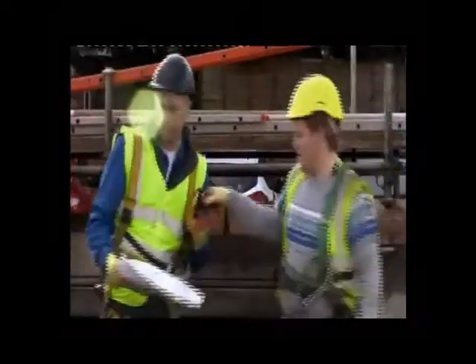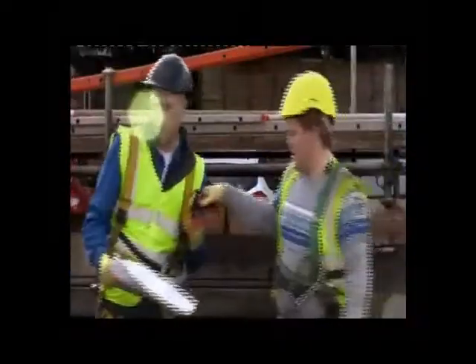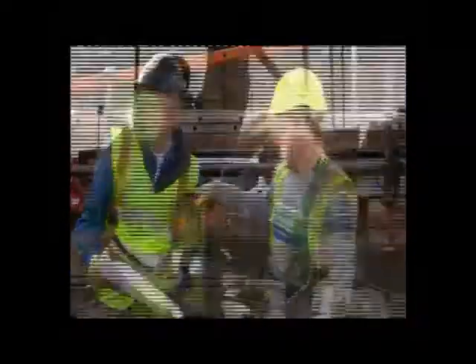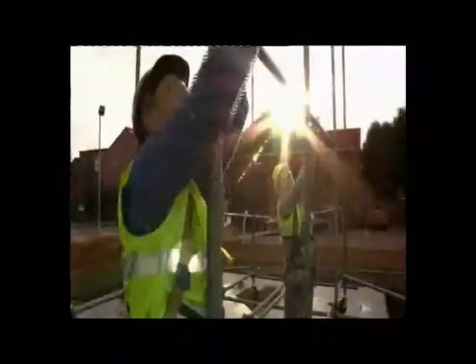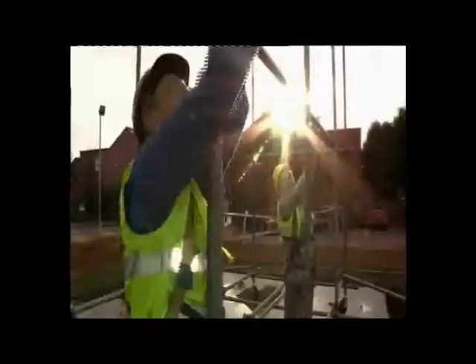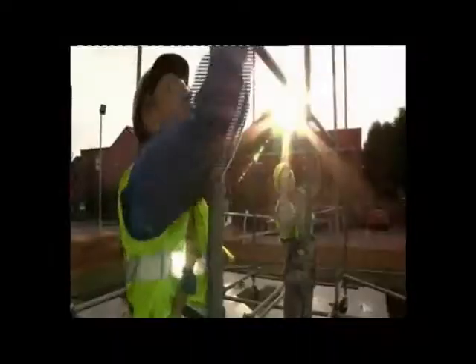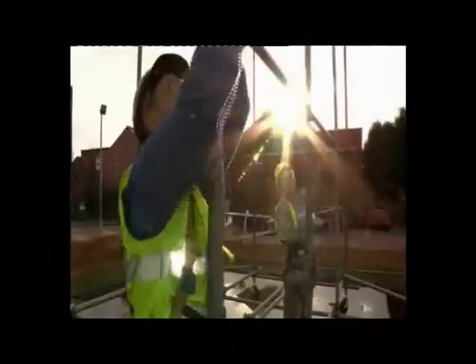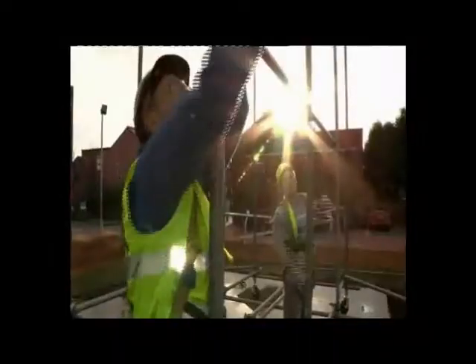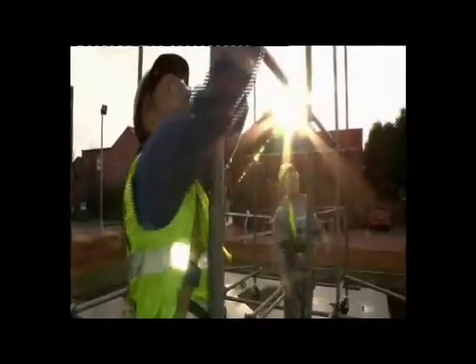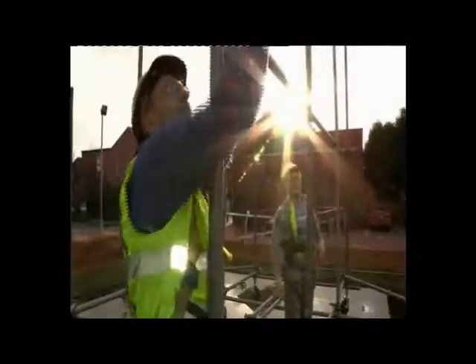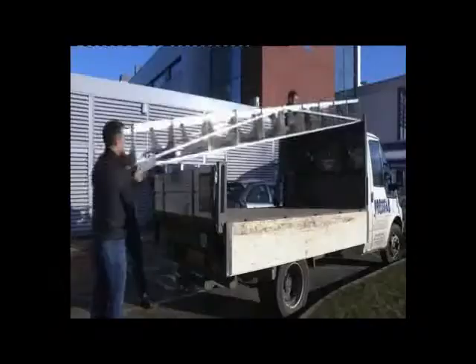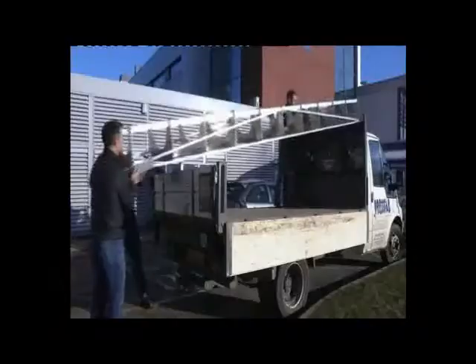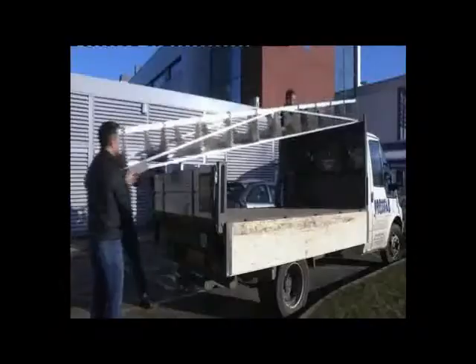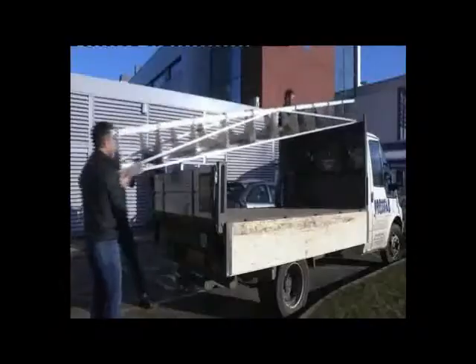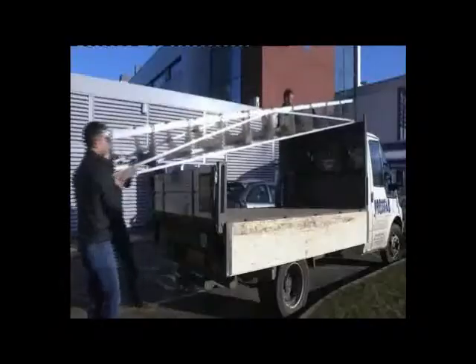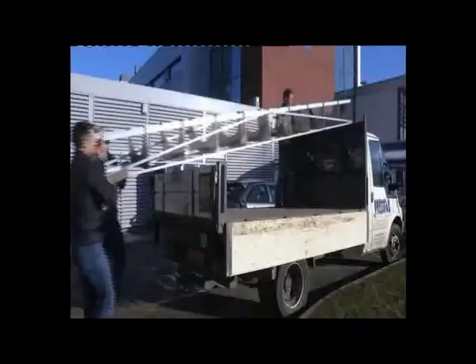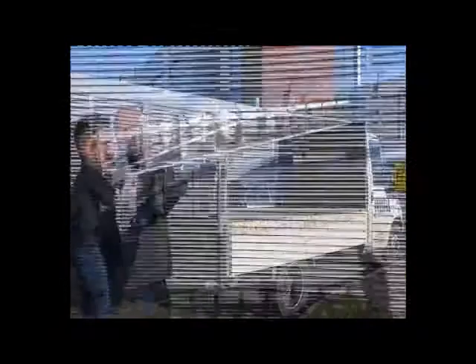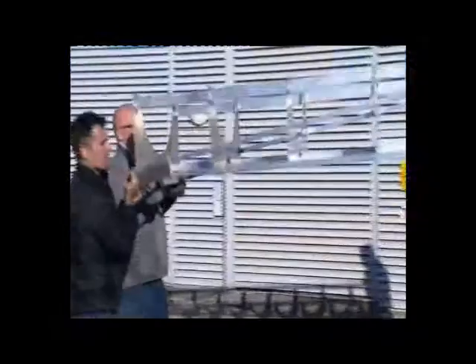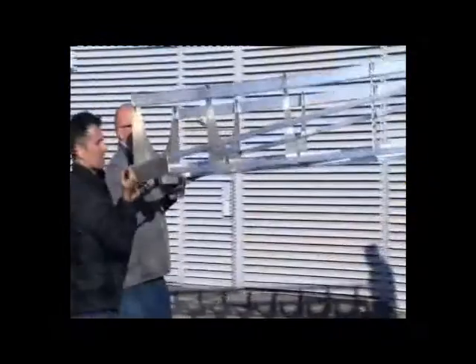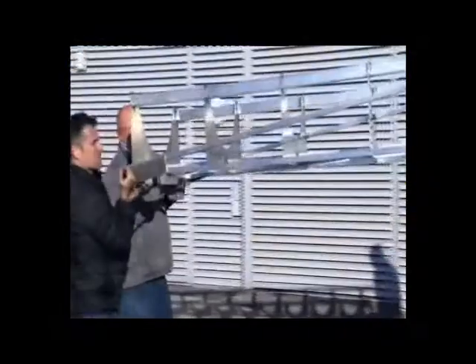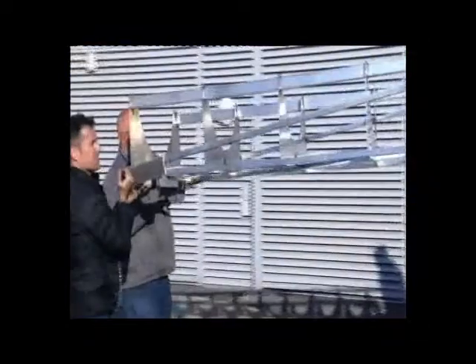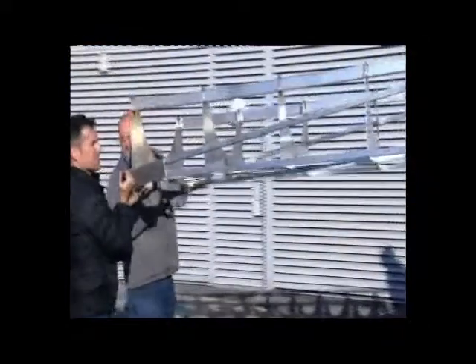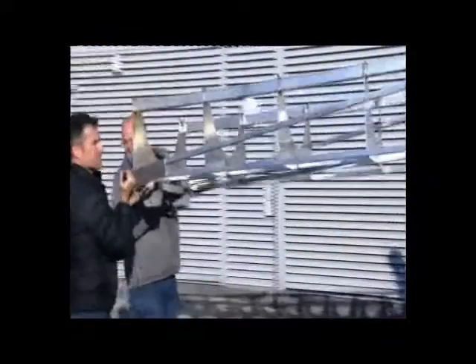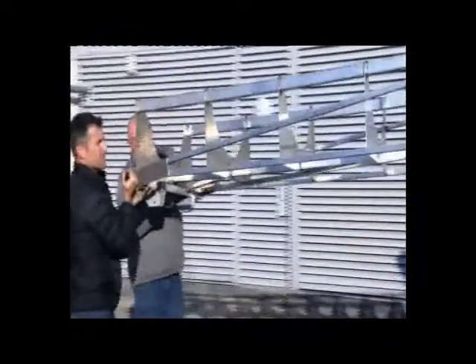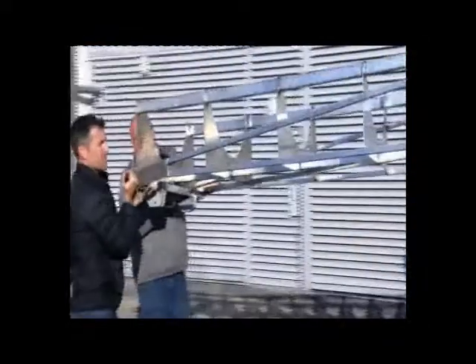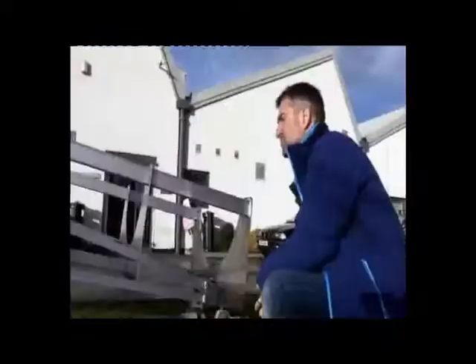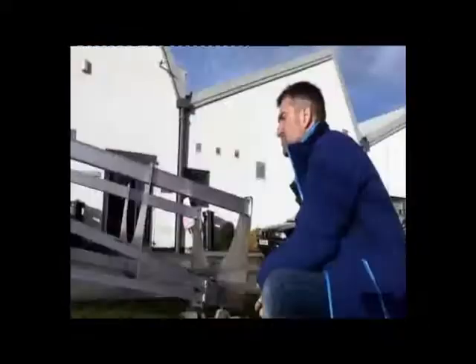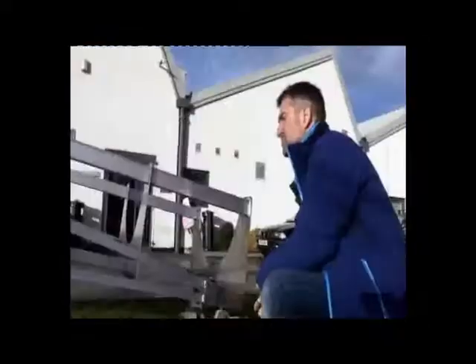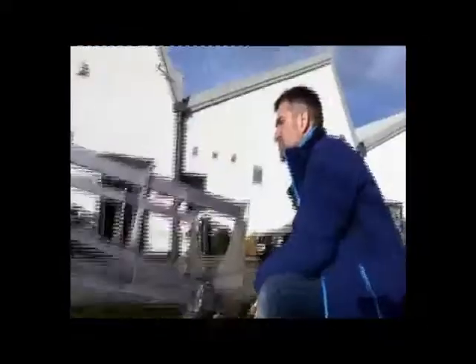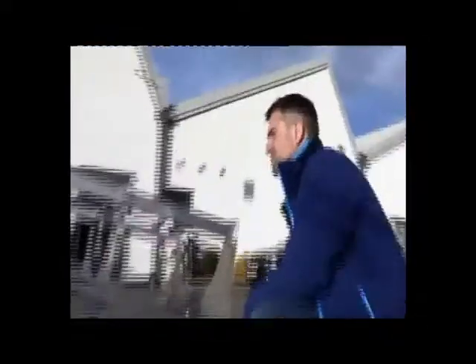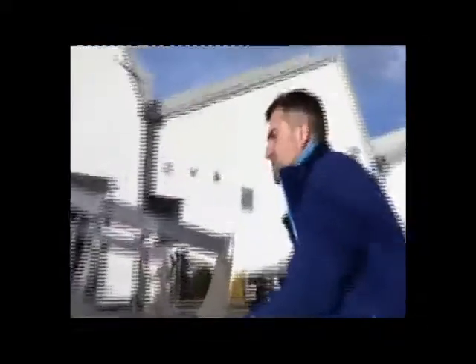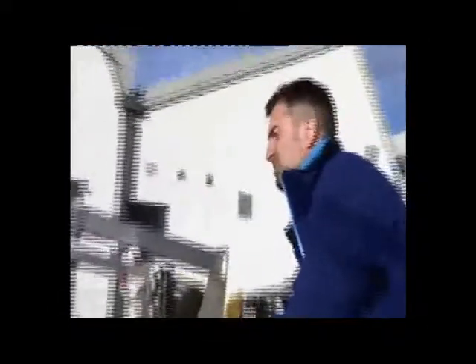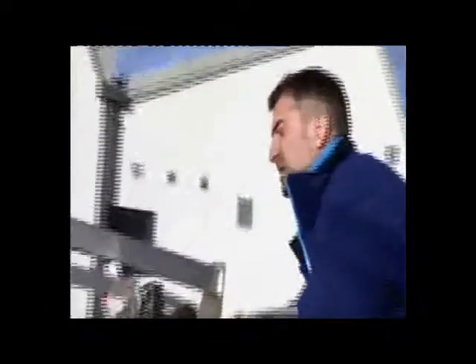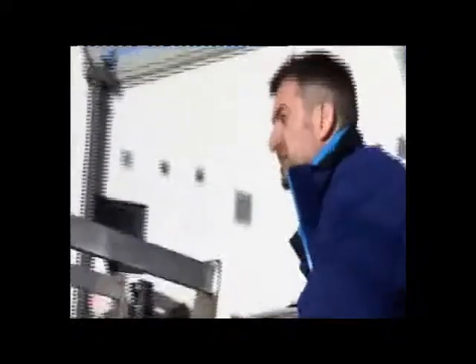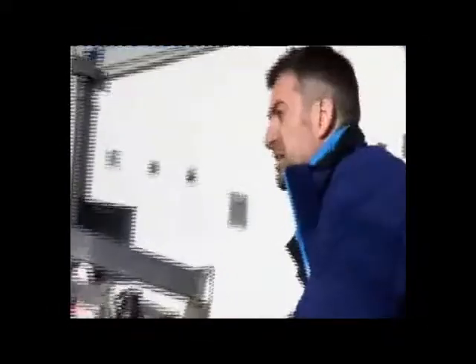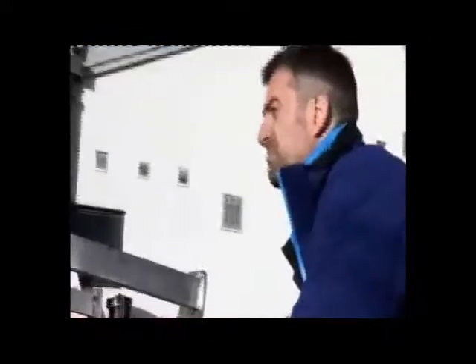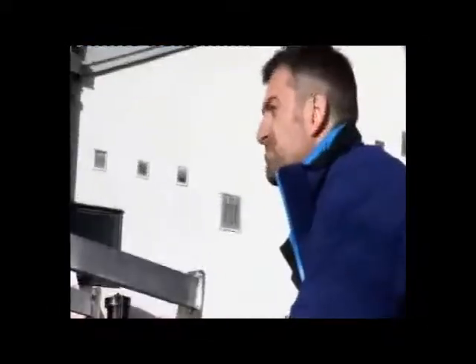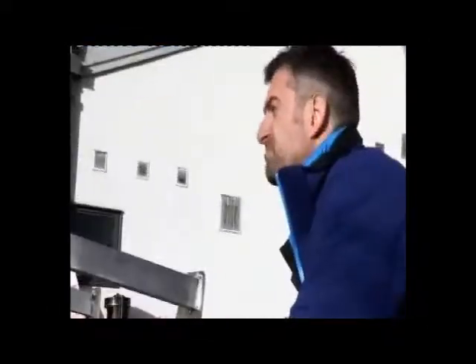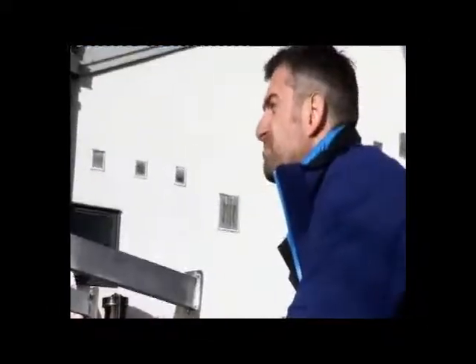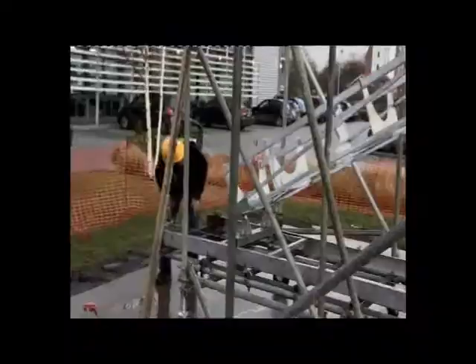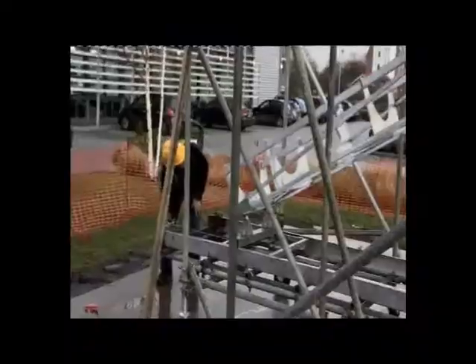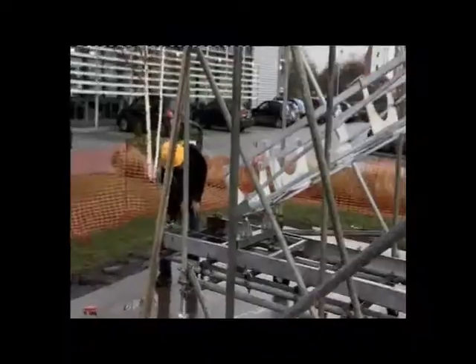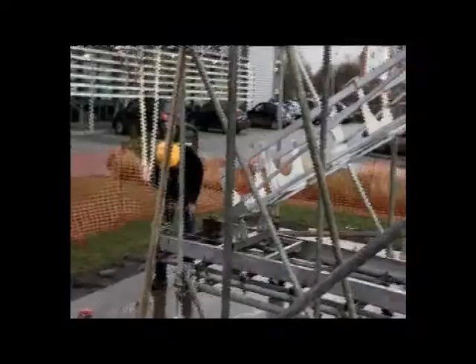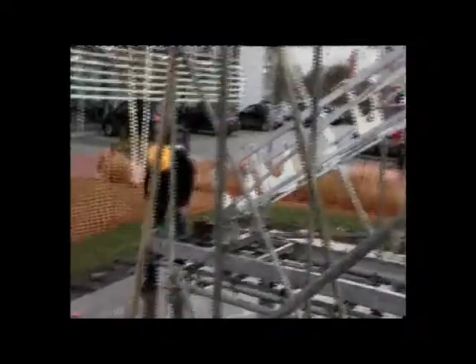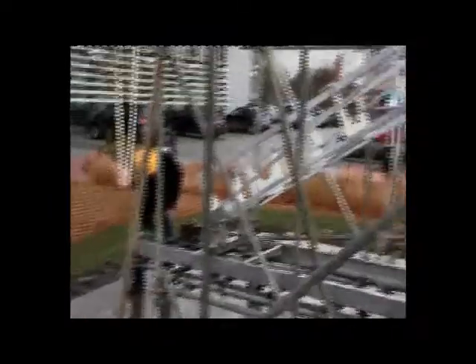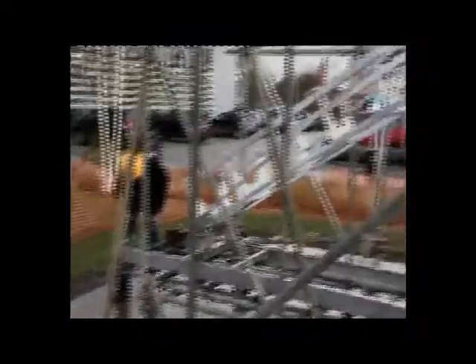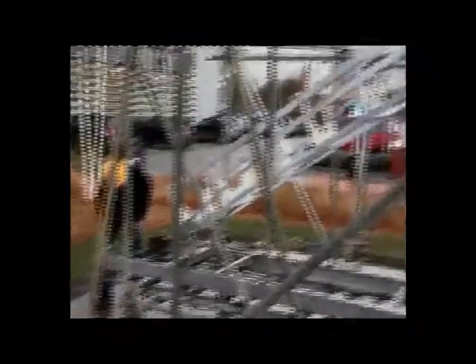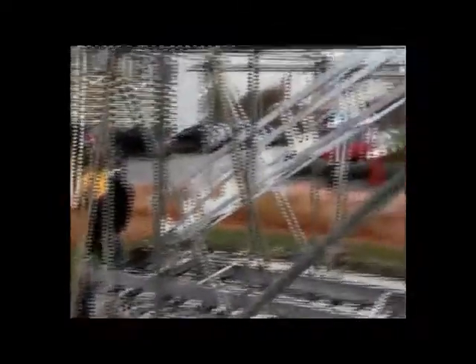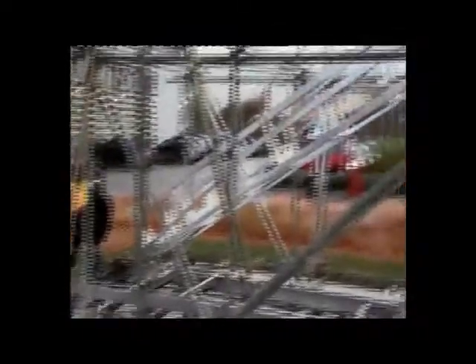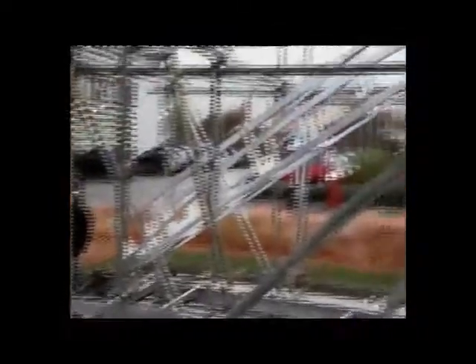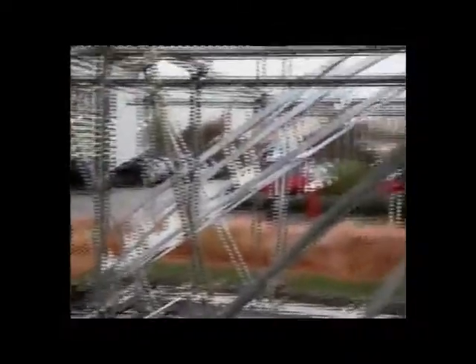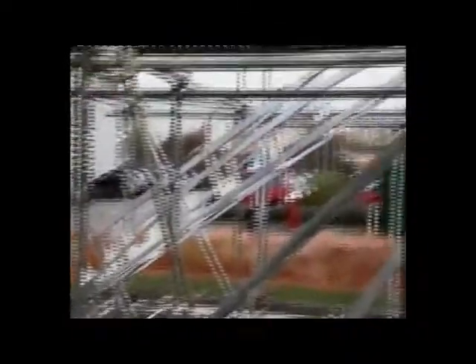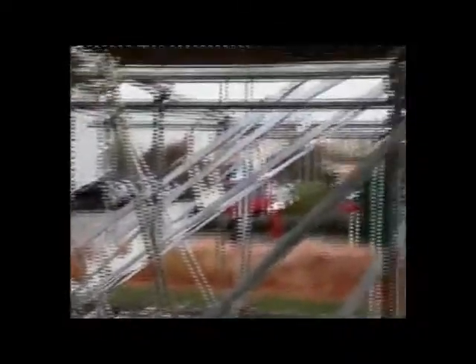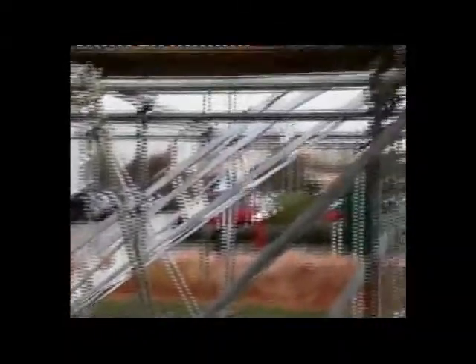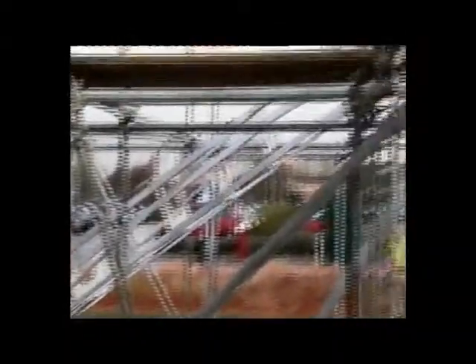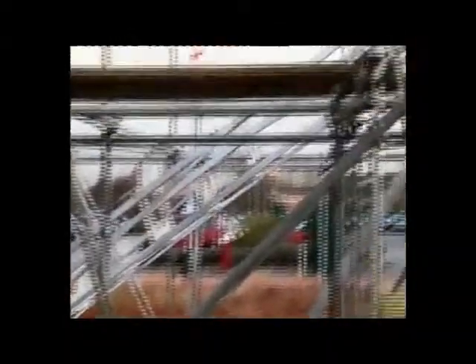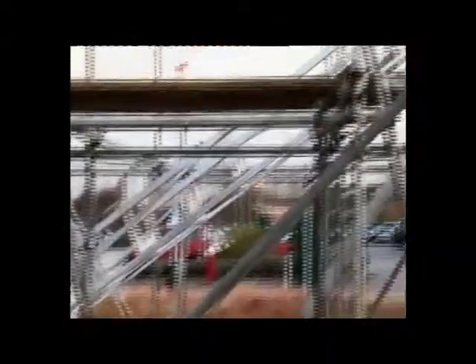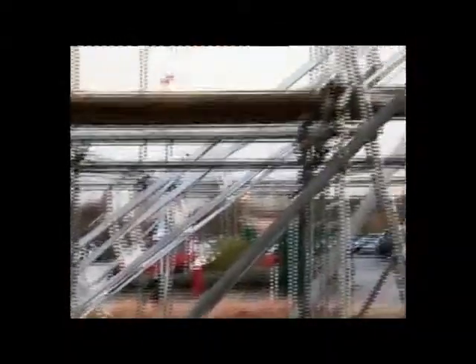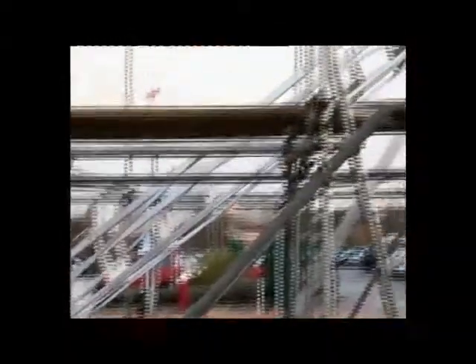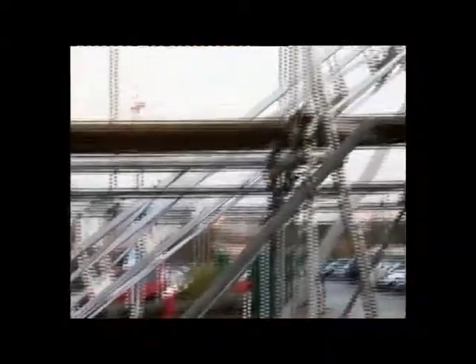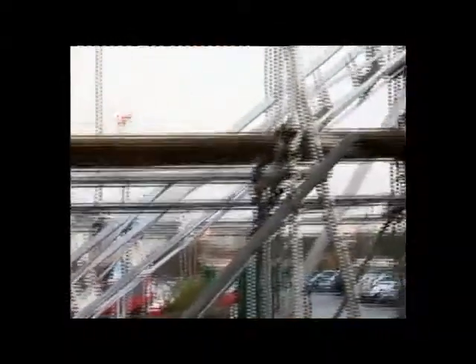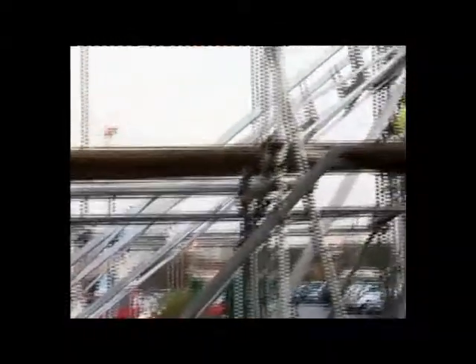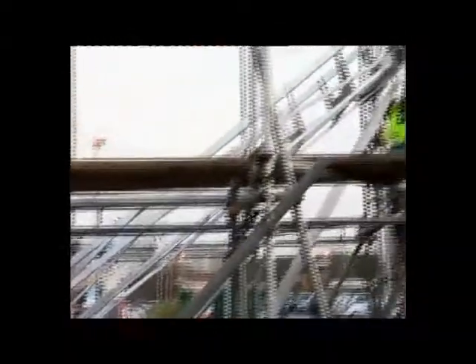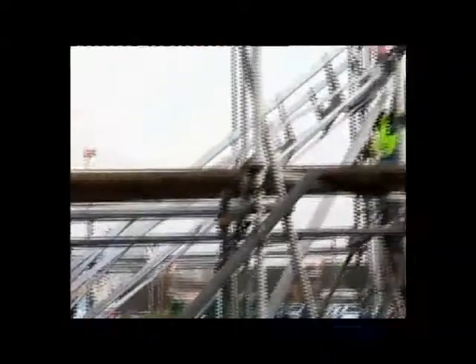So far, we've built a supporting structure. Now we just have the small matter of making the actual telescope.